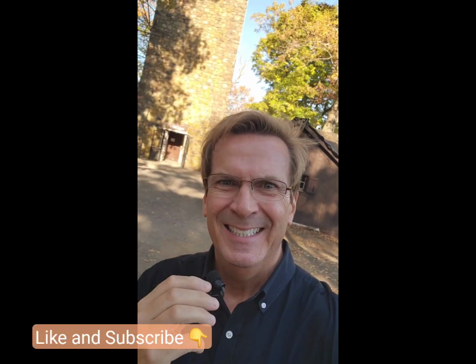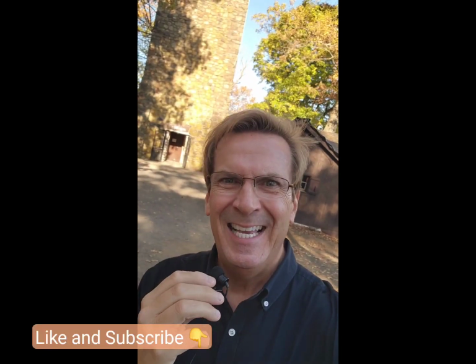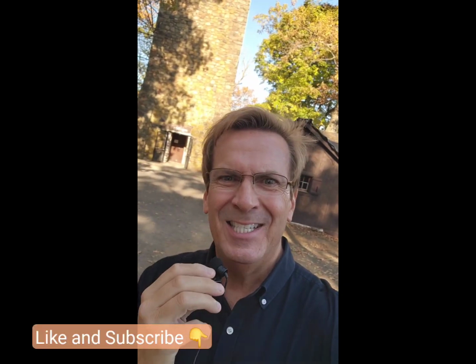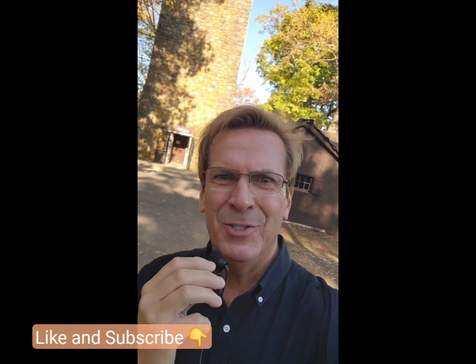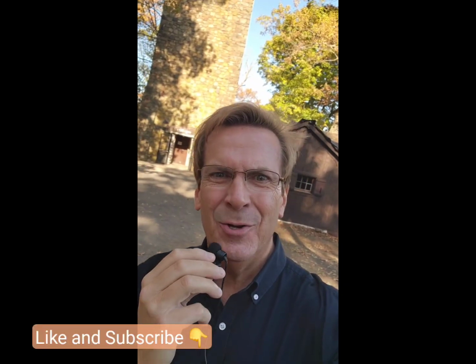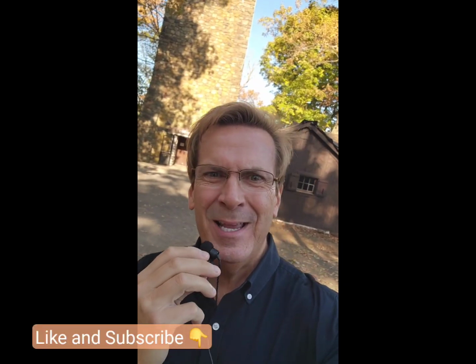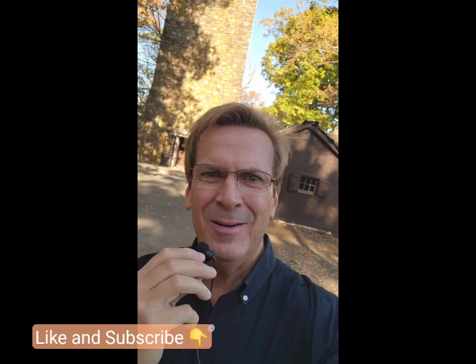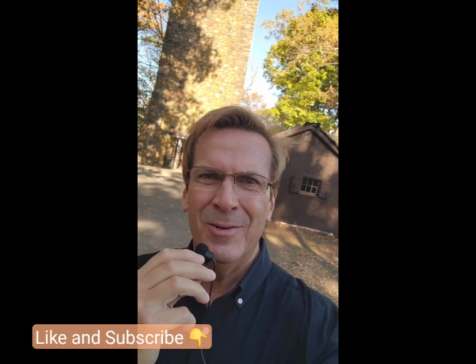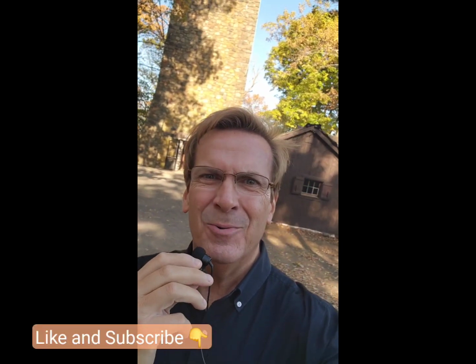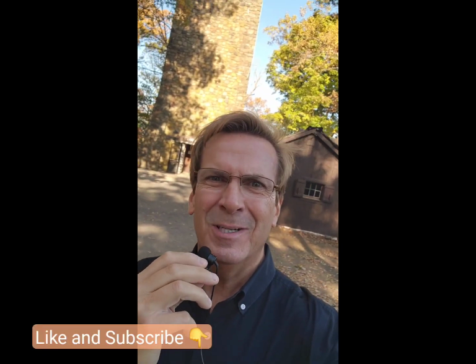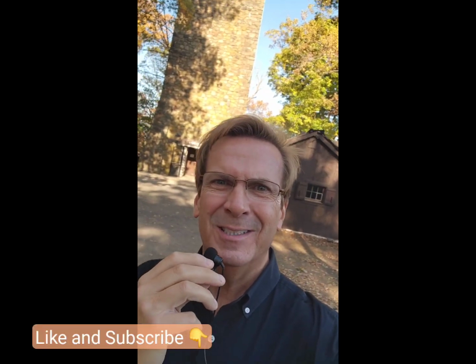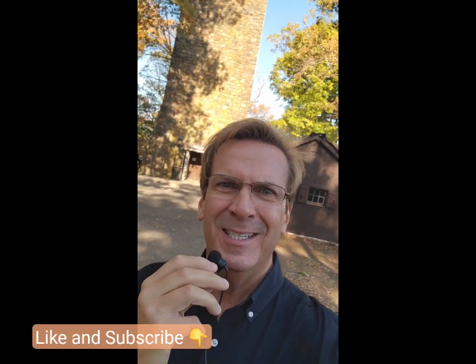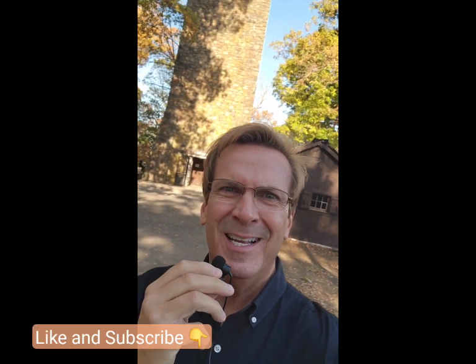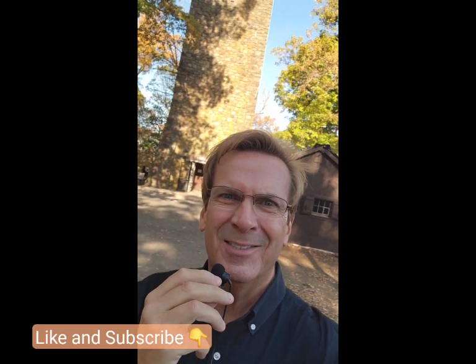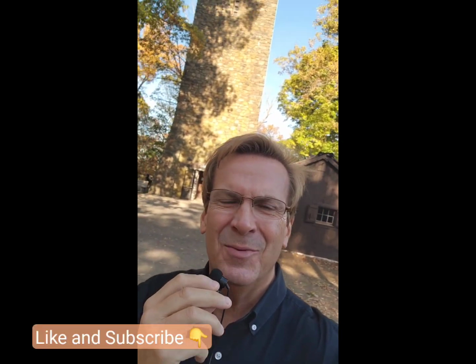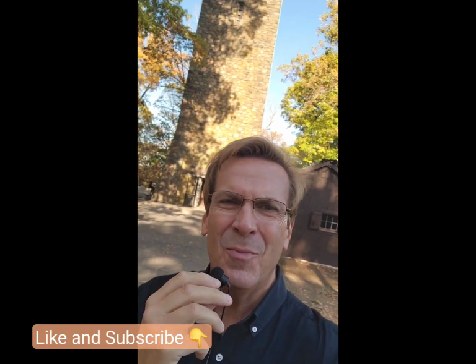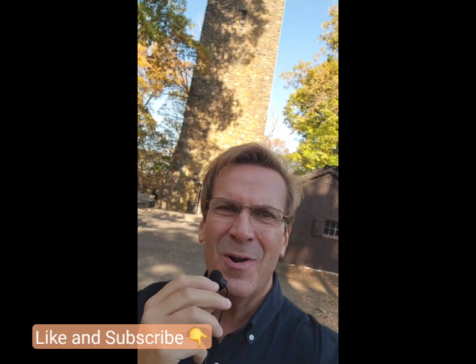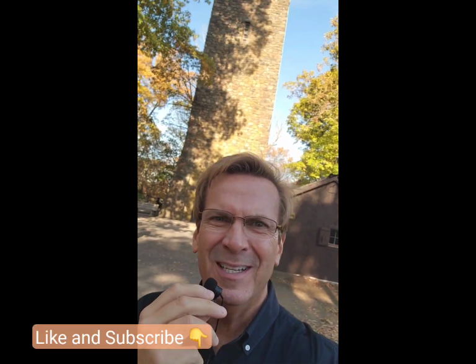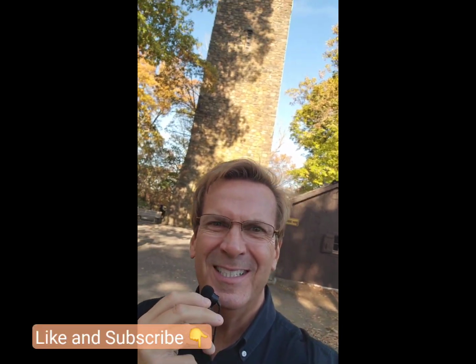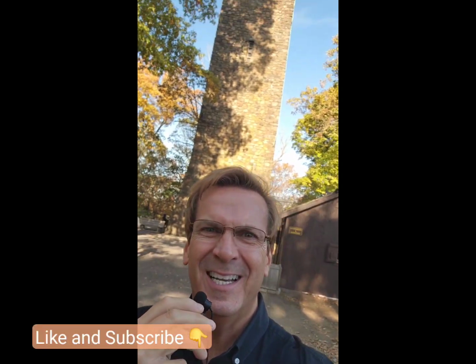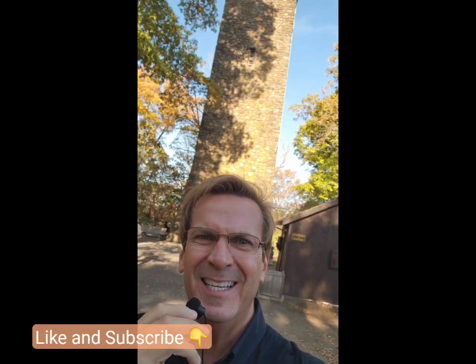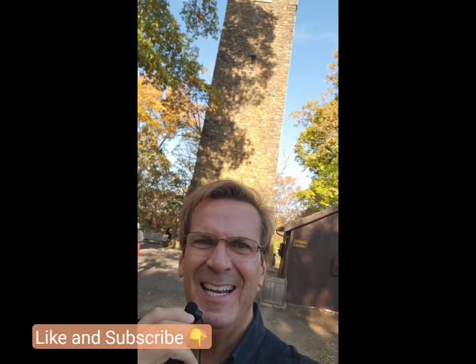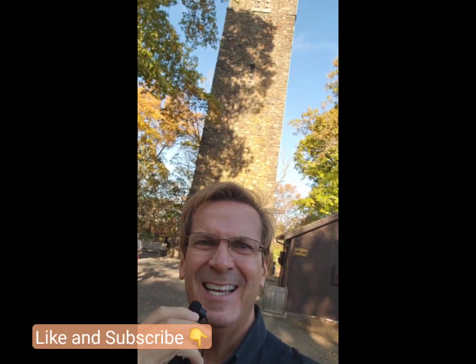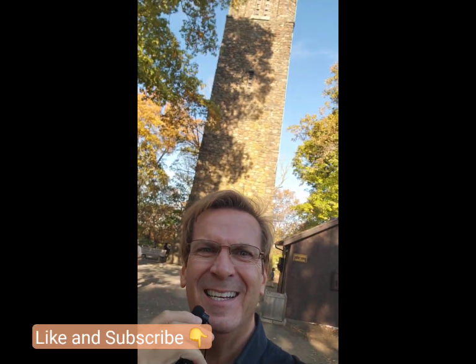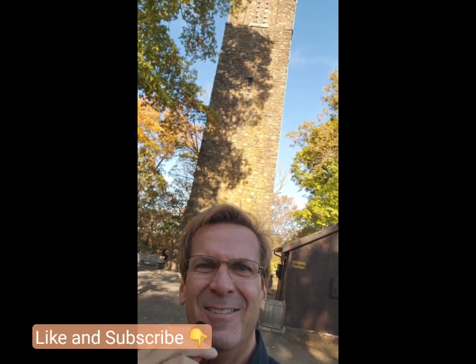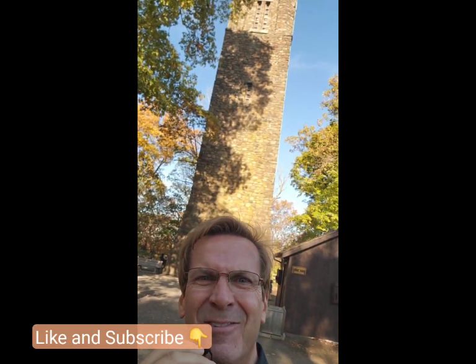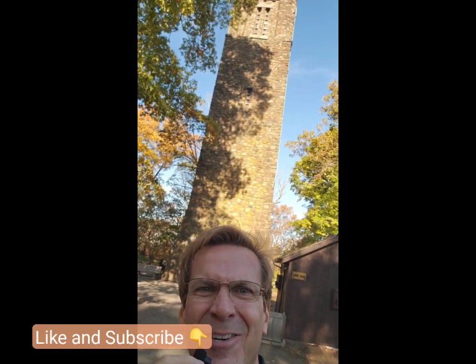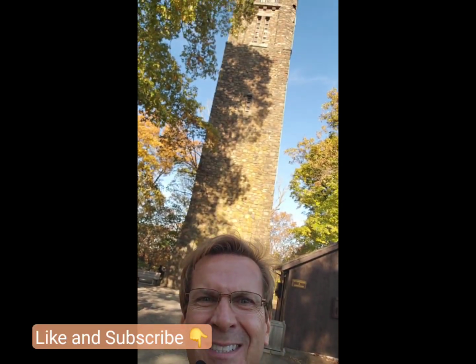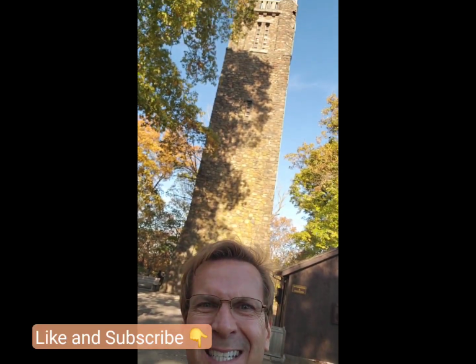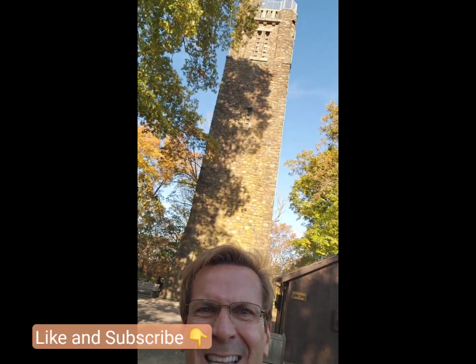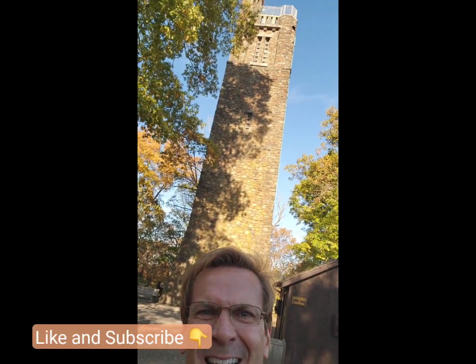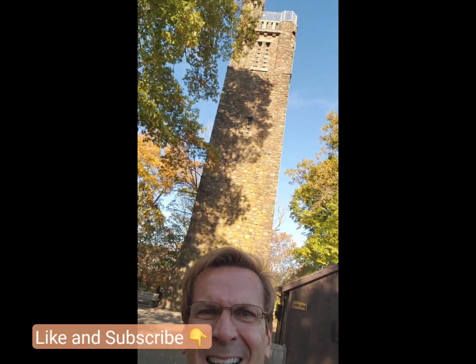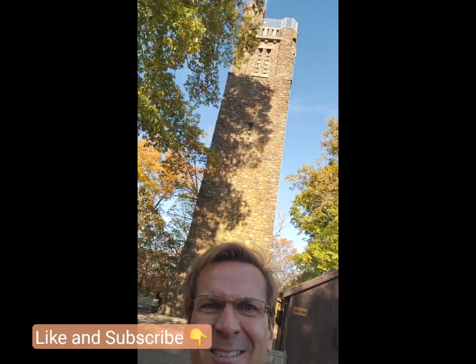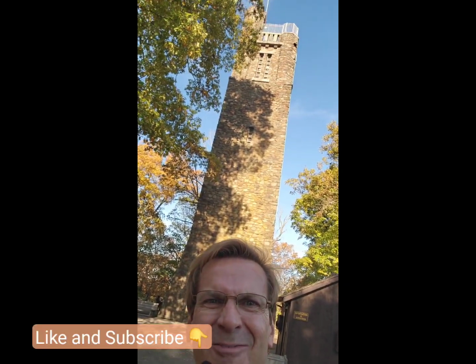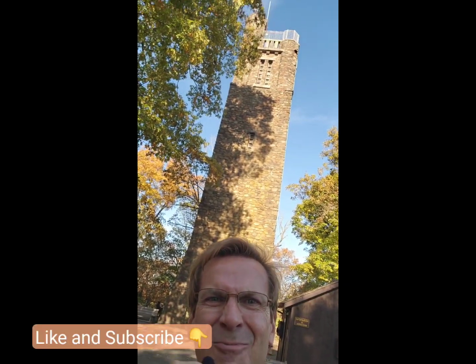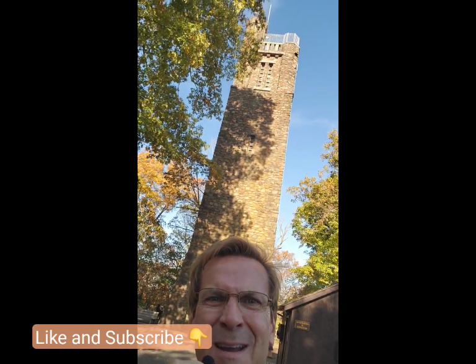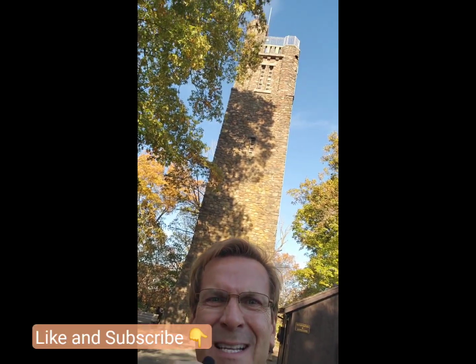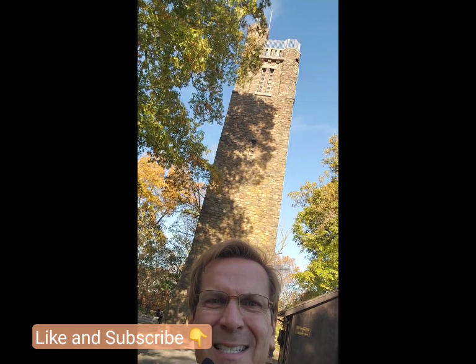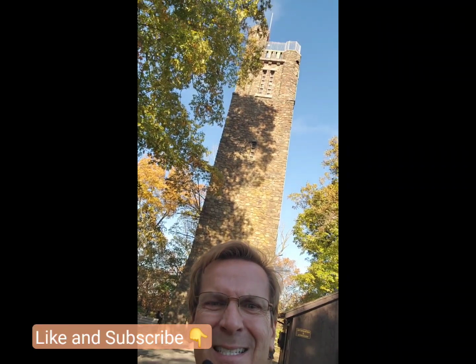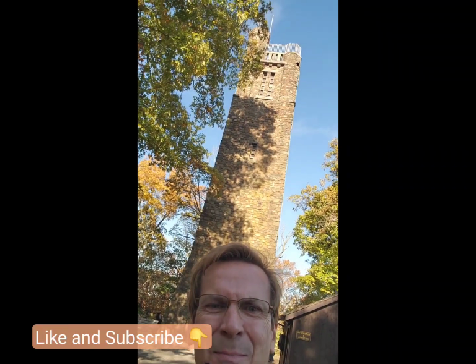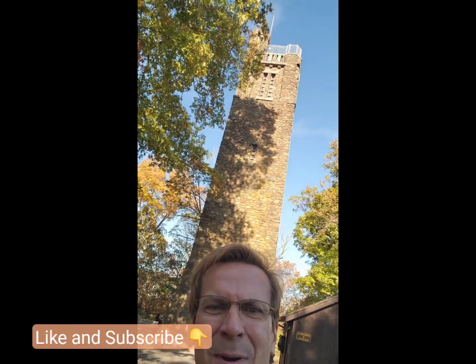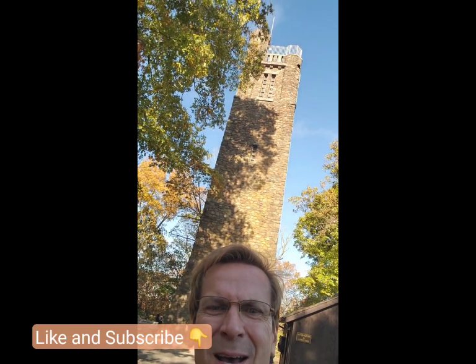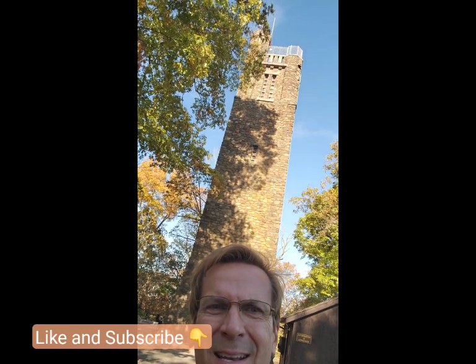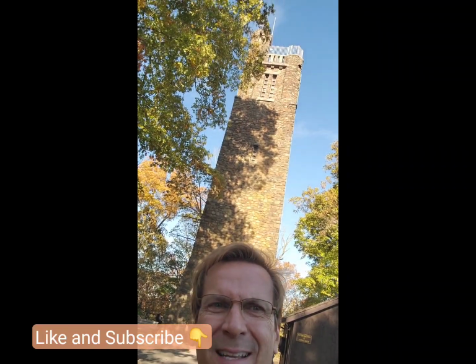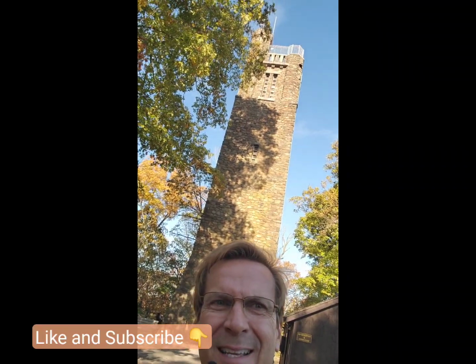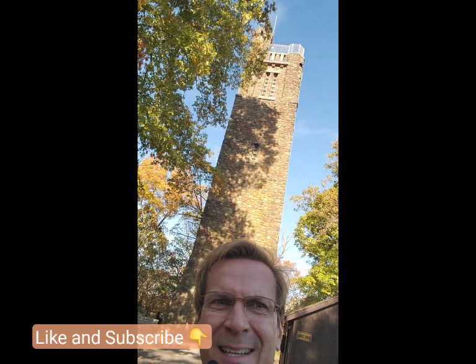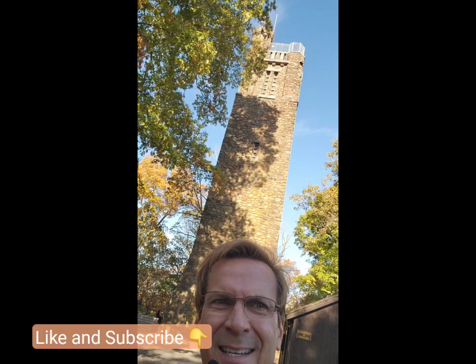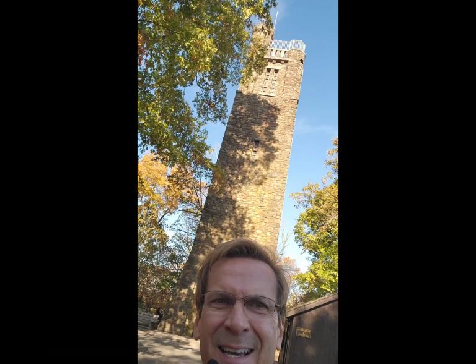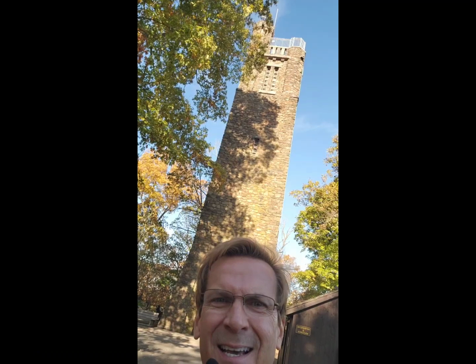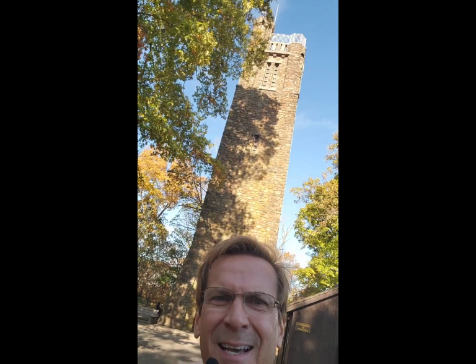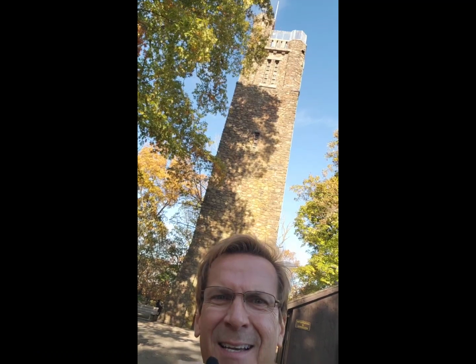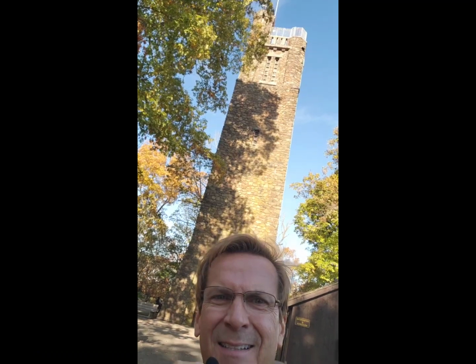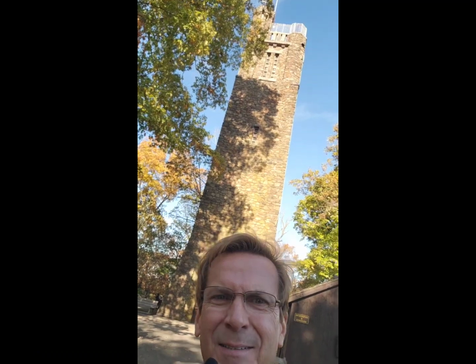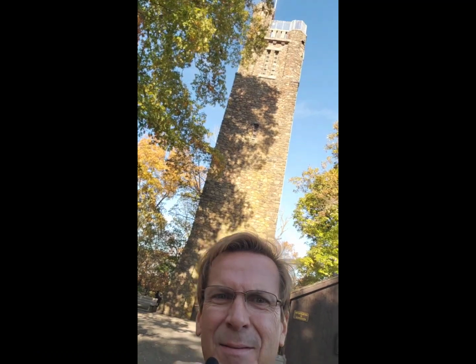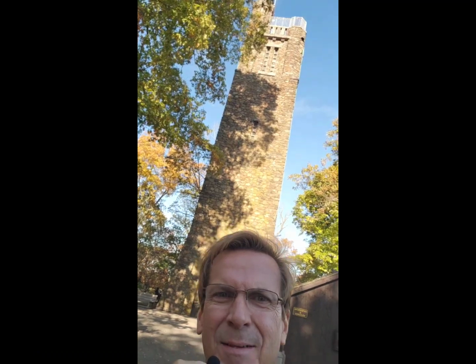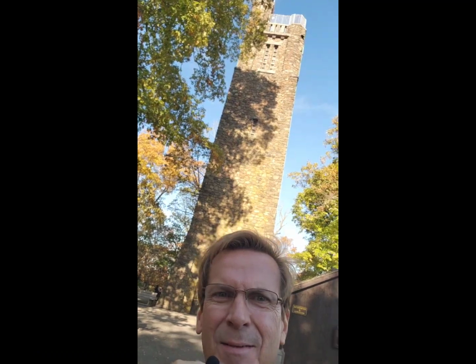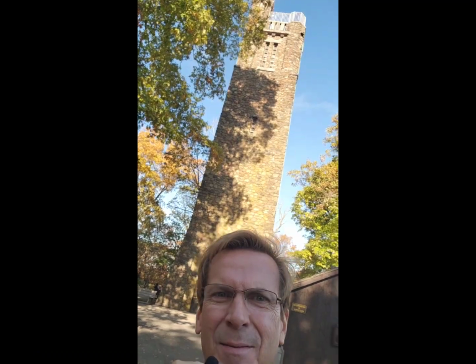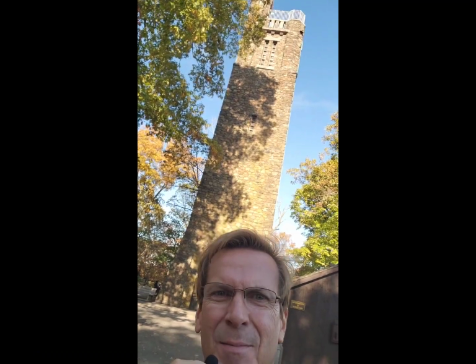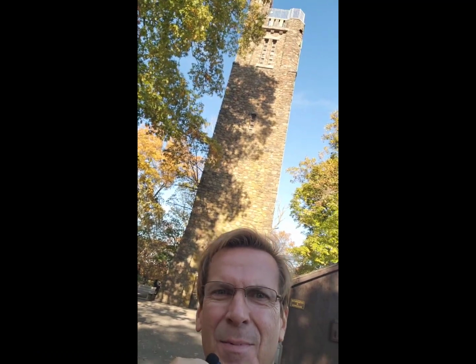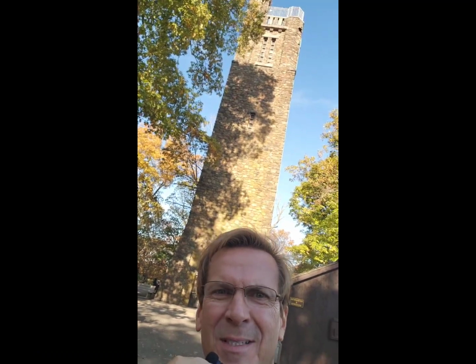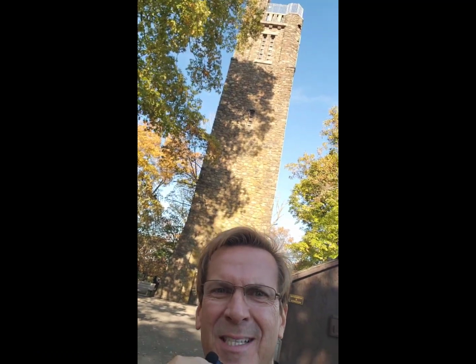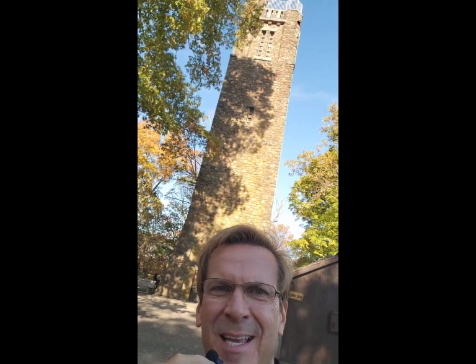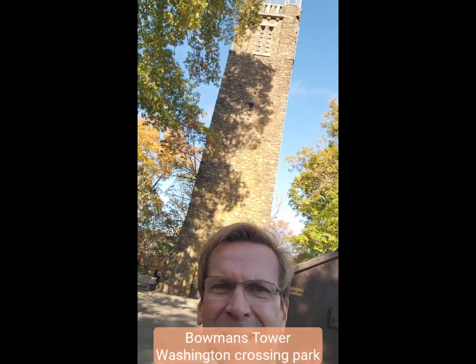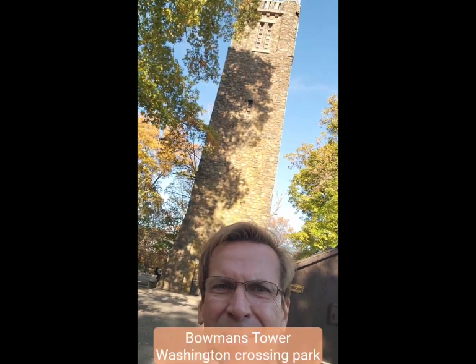Hey, it's Joe Gander. You're watching How's the Market. Check it out, here we are today — great spot. What's happening?